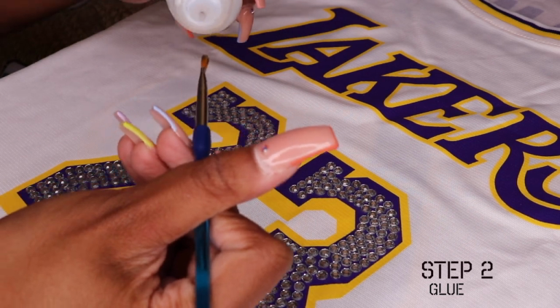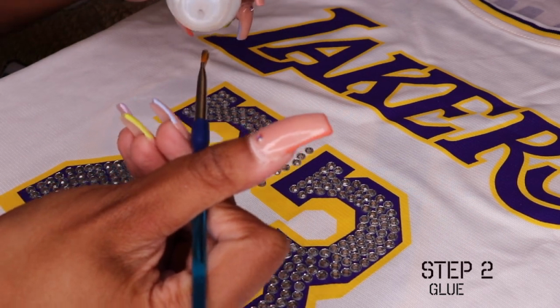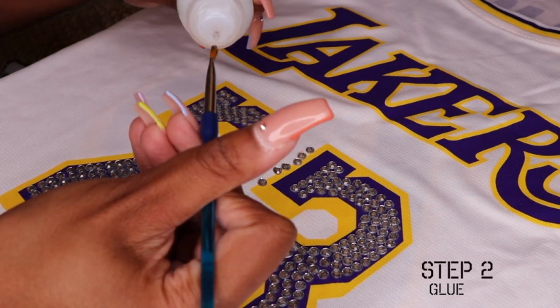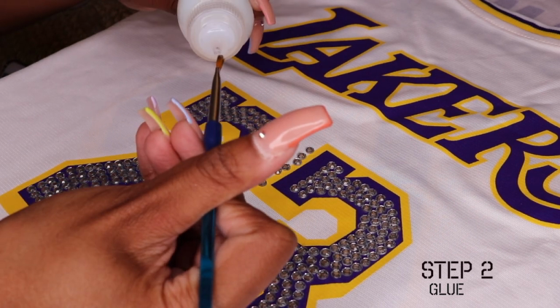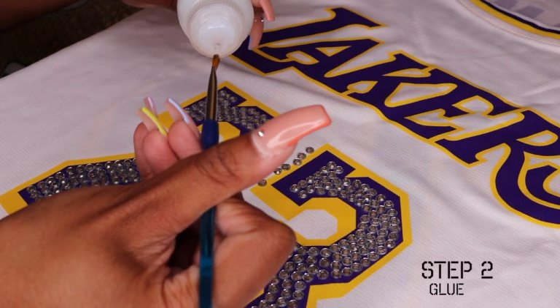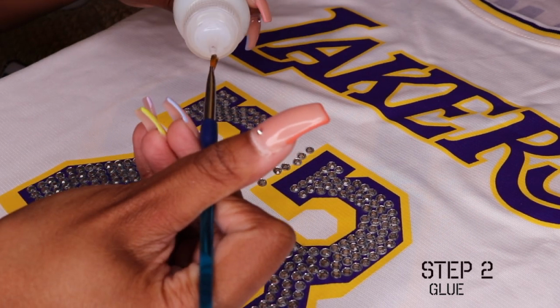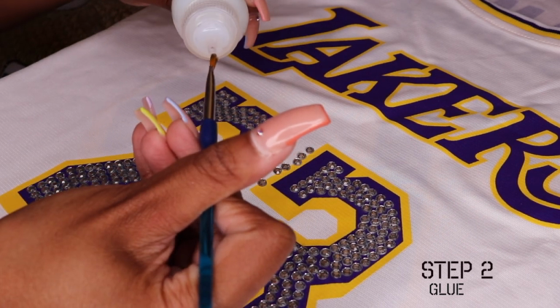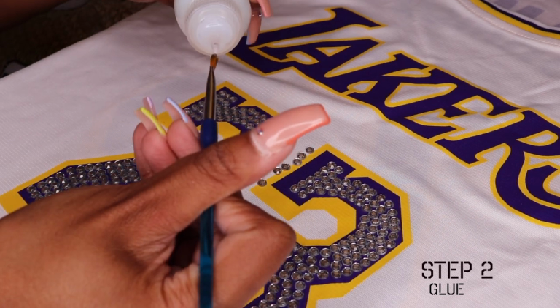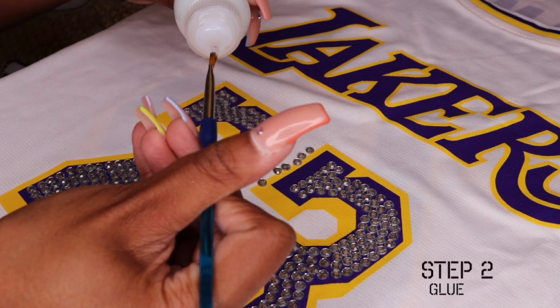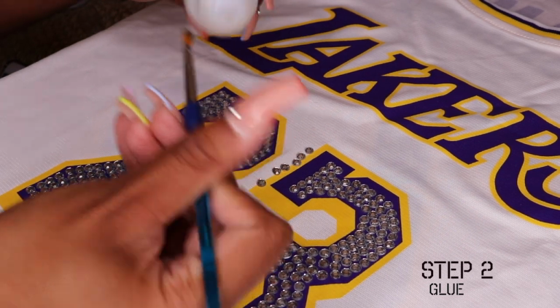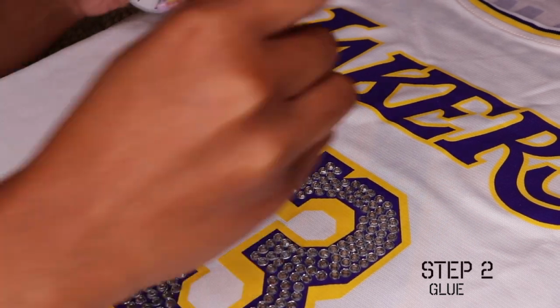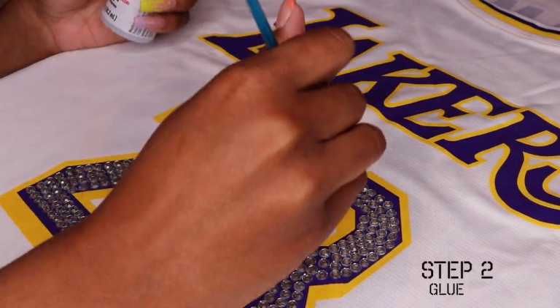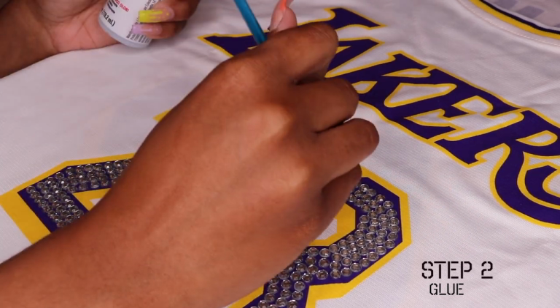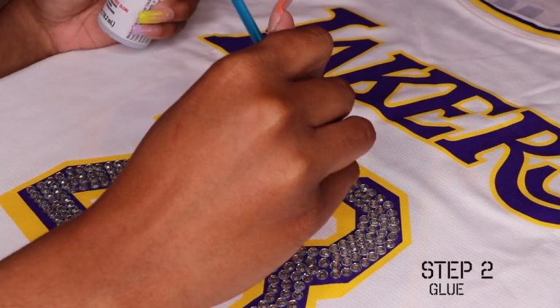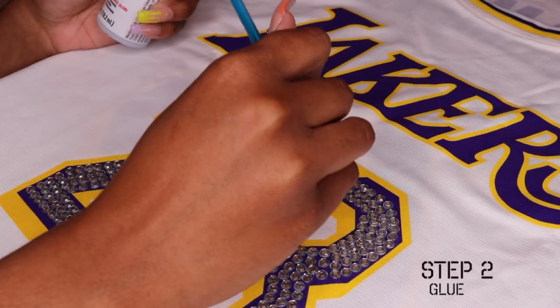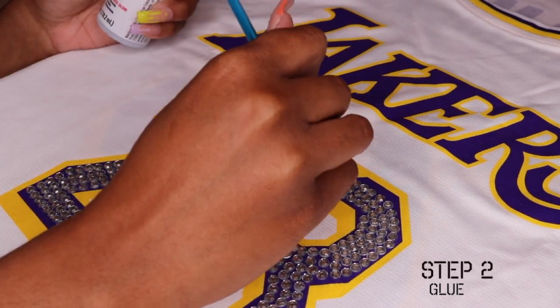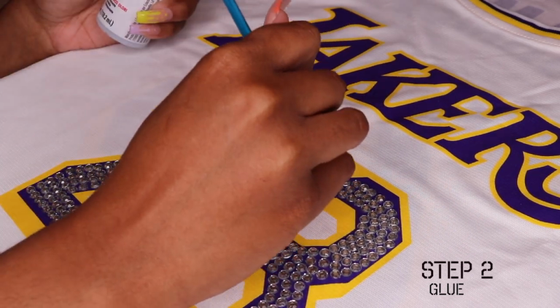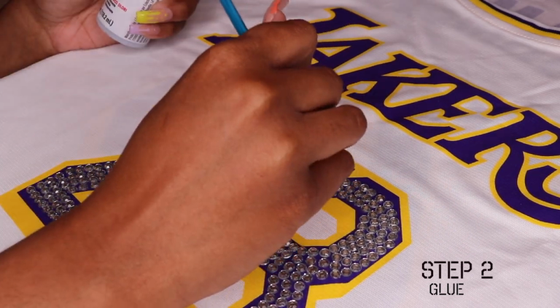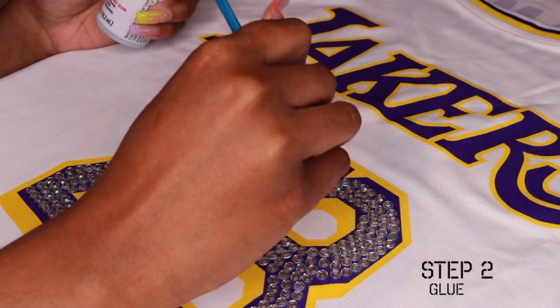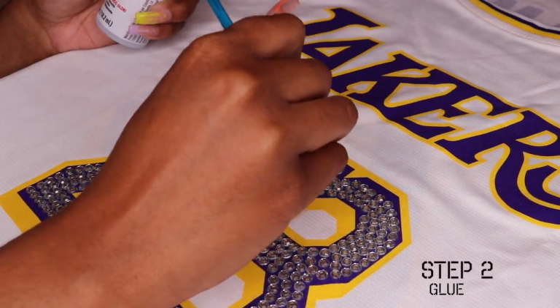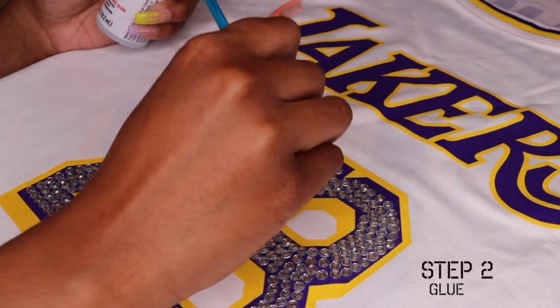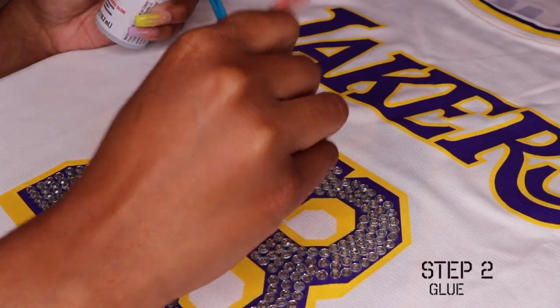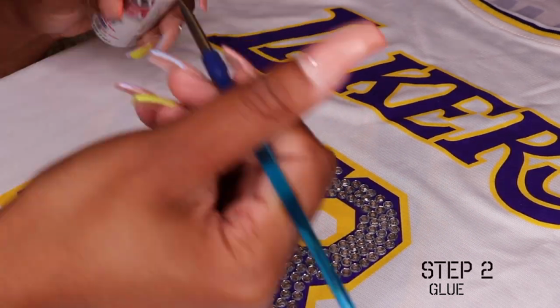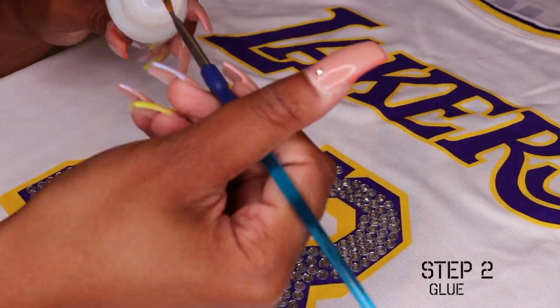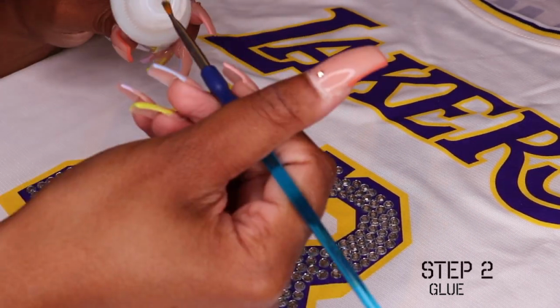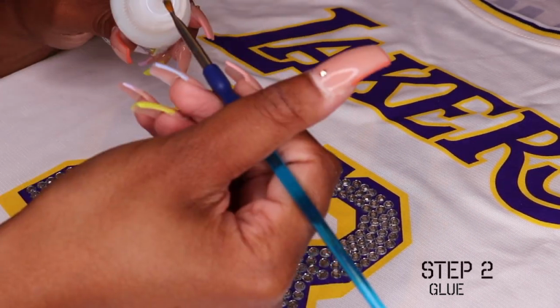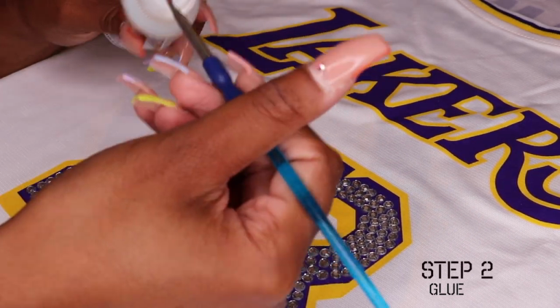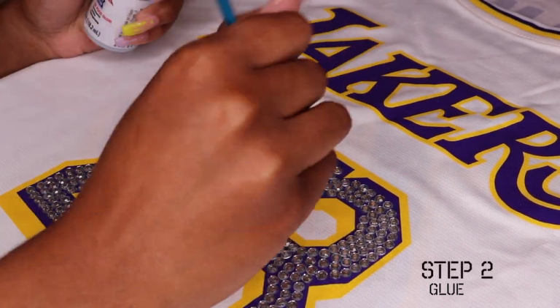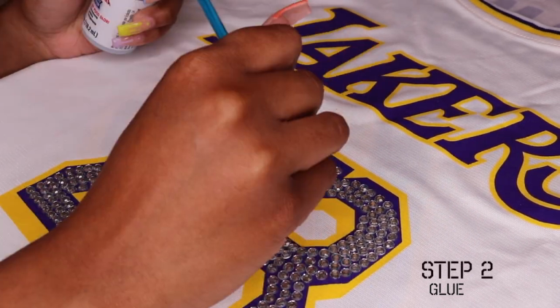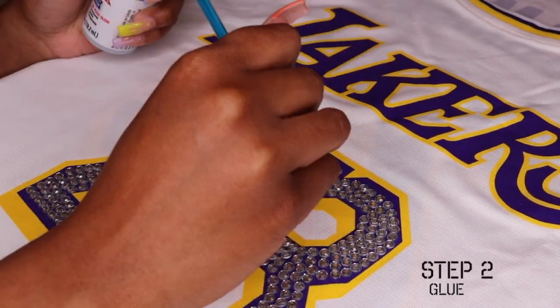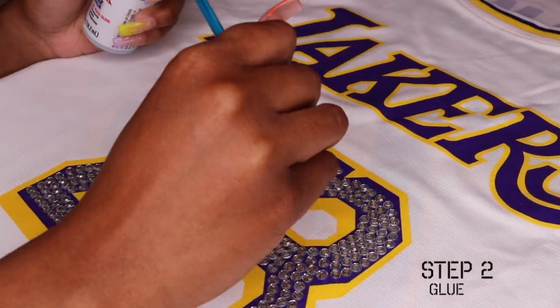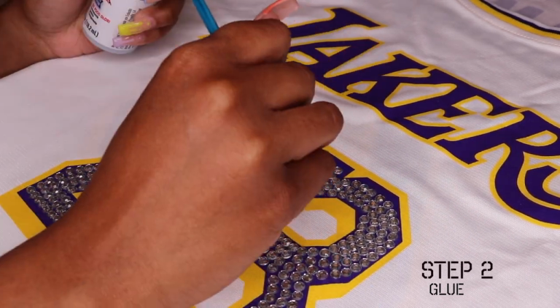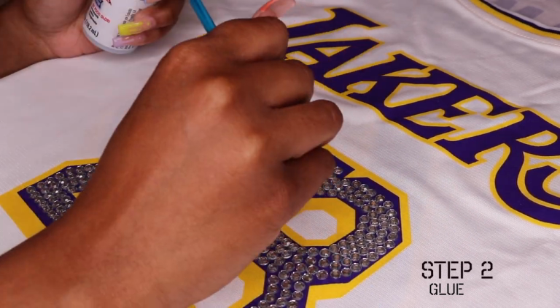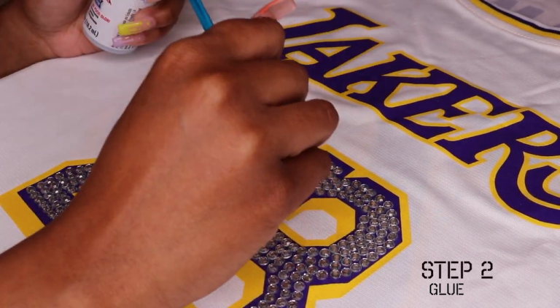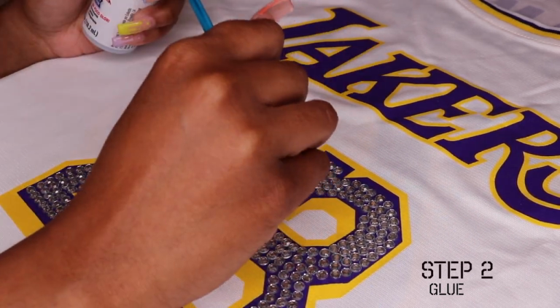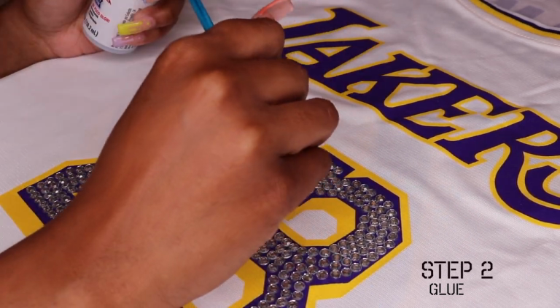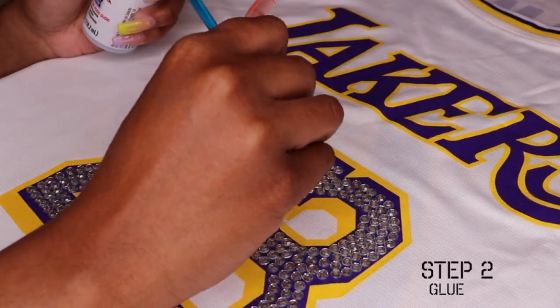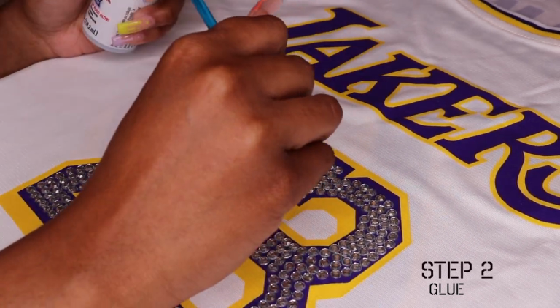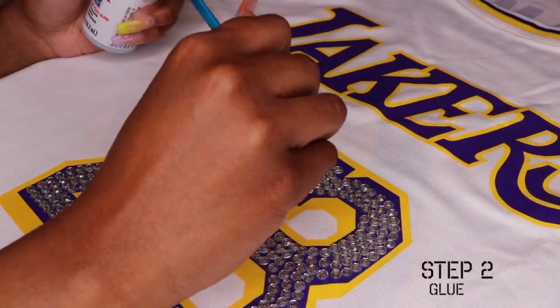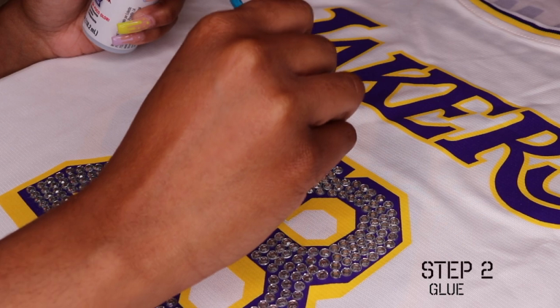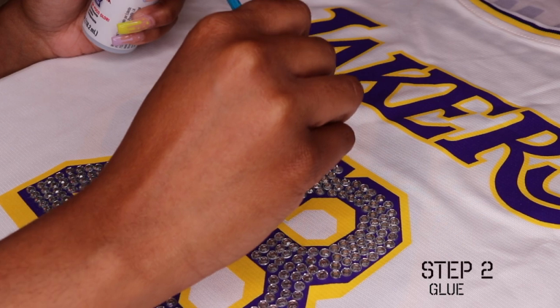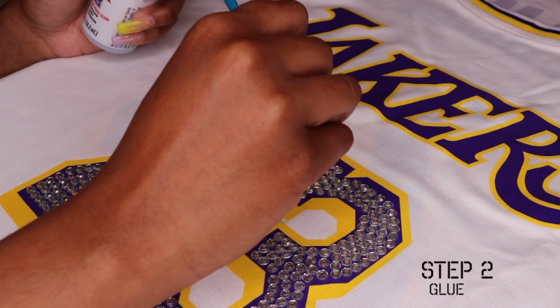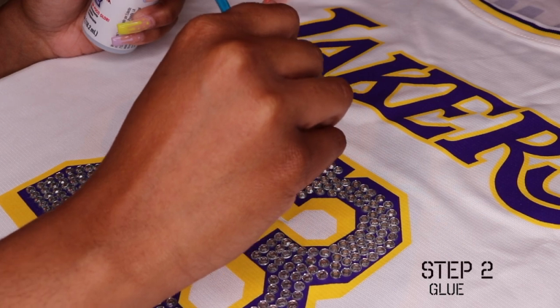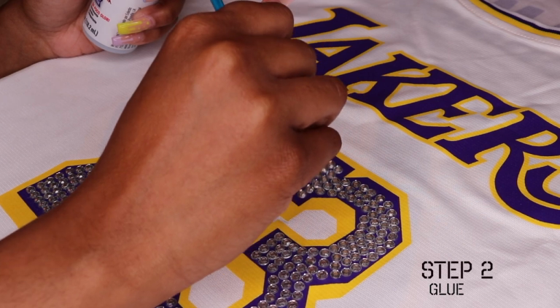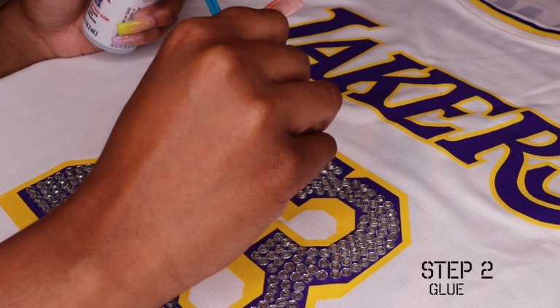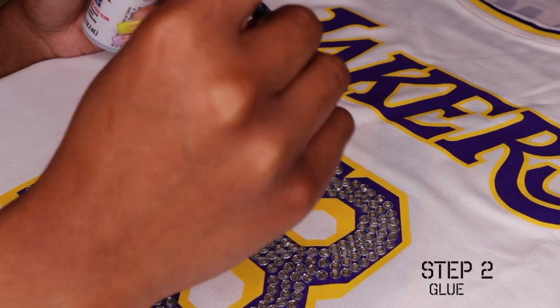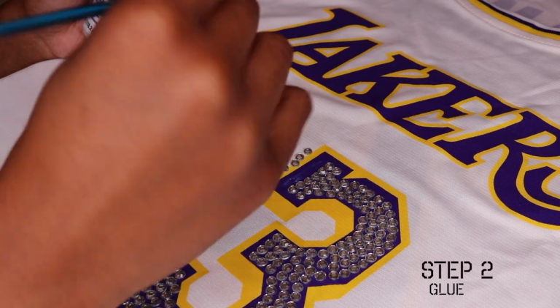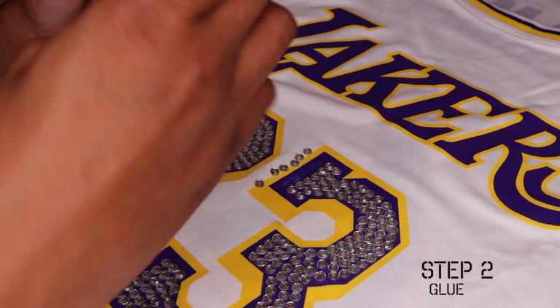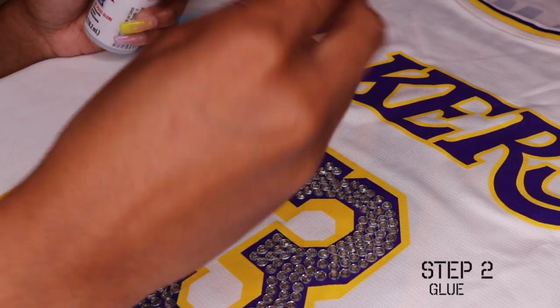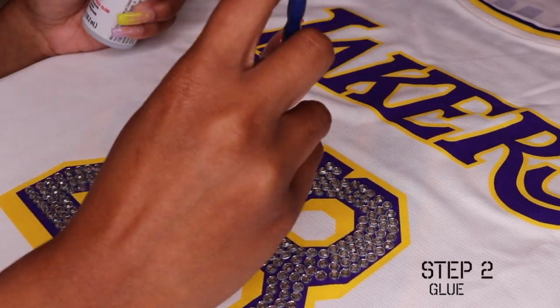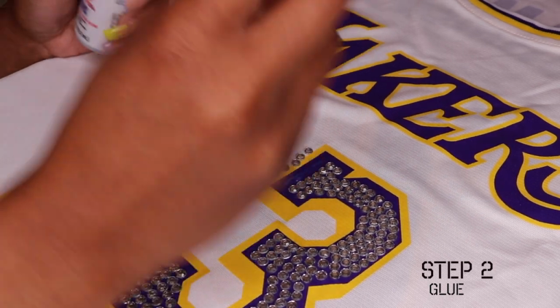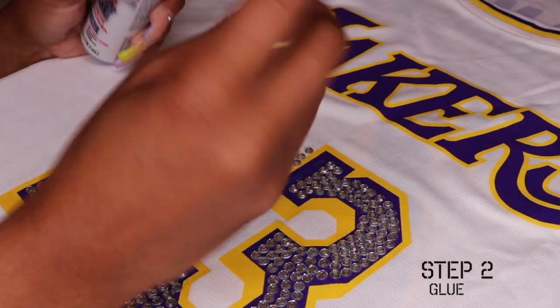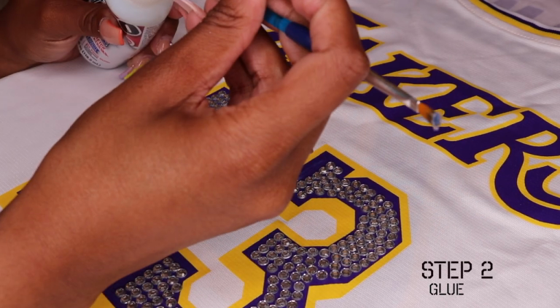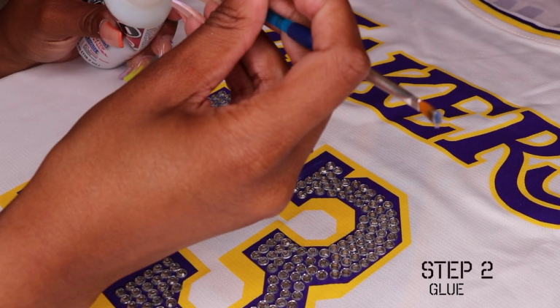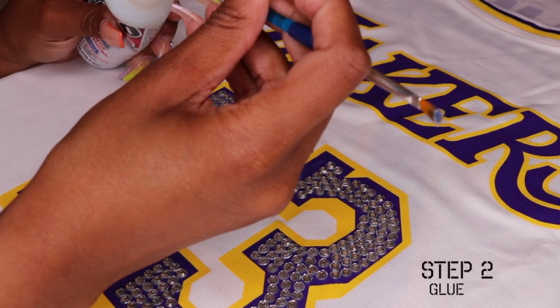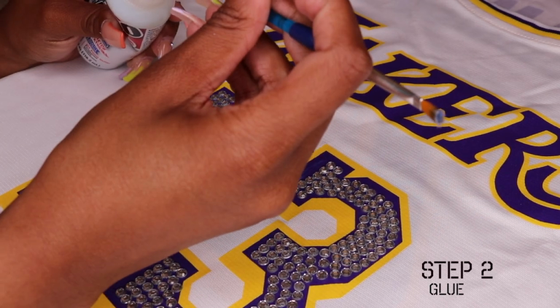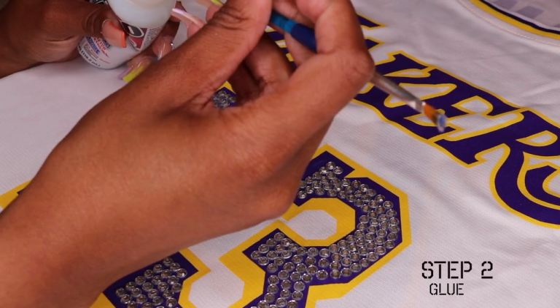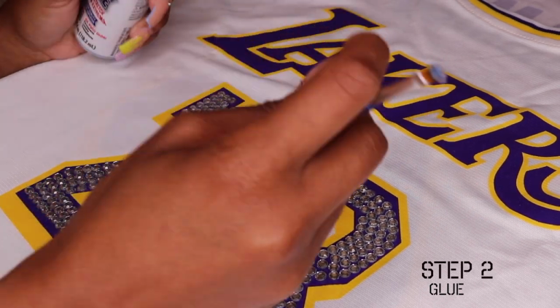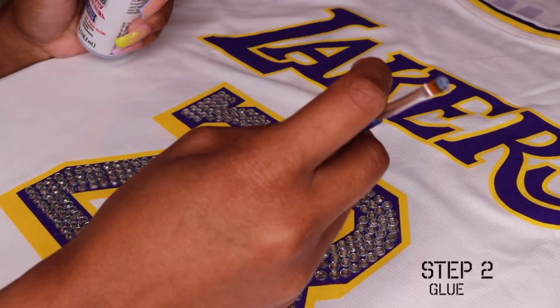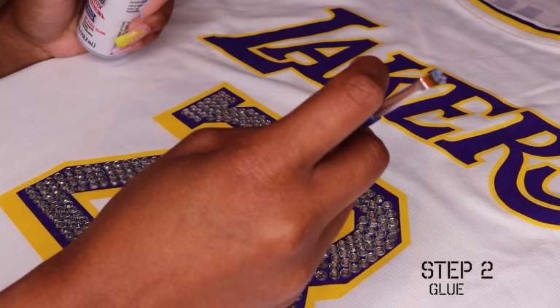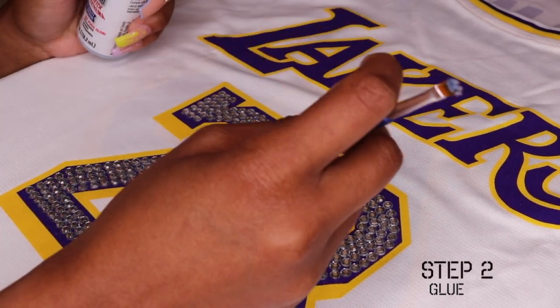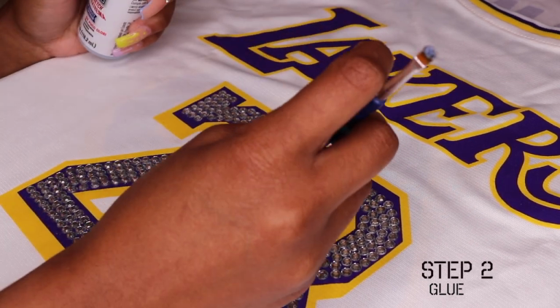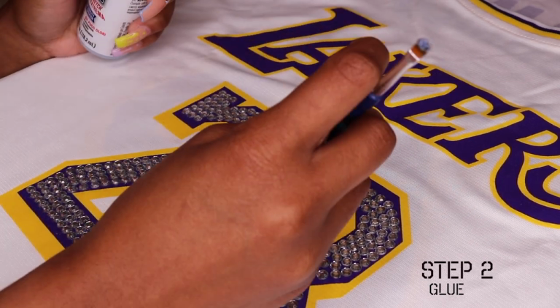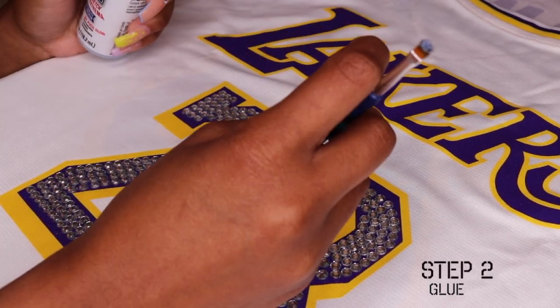Now Swarovski — I can't say it, you guys get it — the crystals, they have like a heated jewel placer.